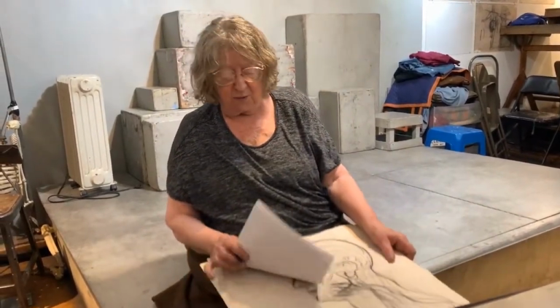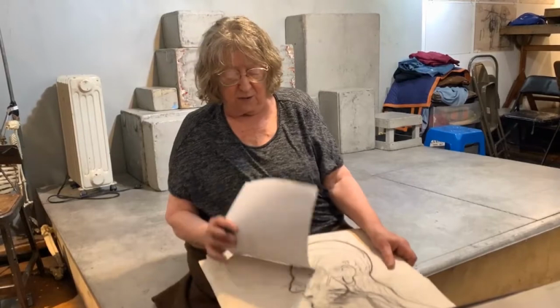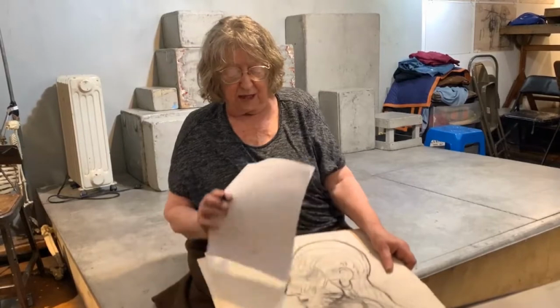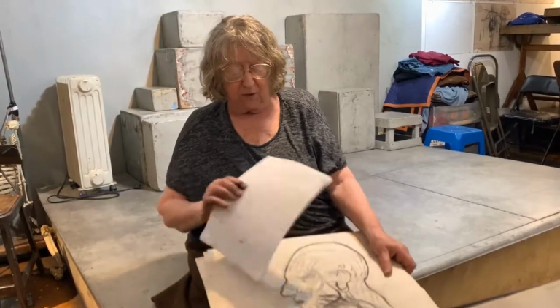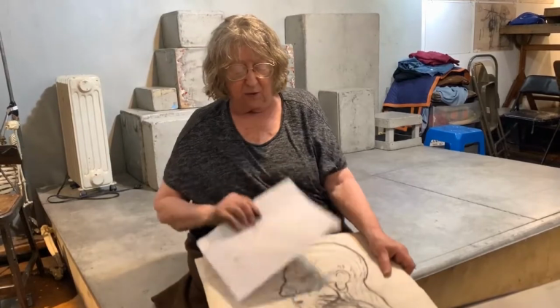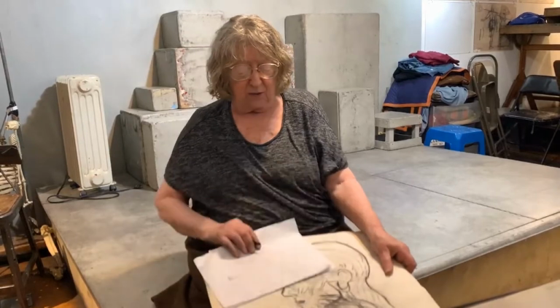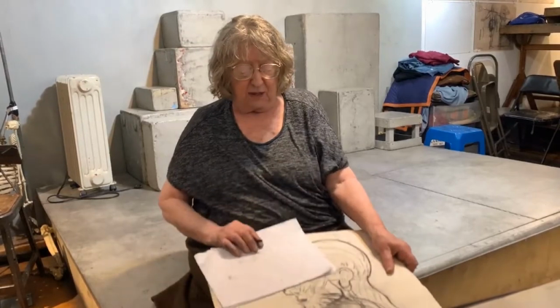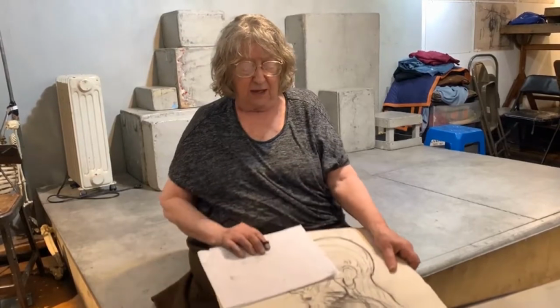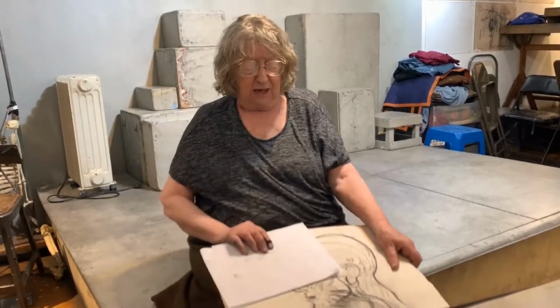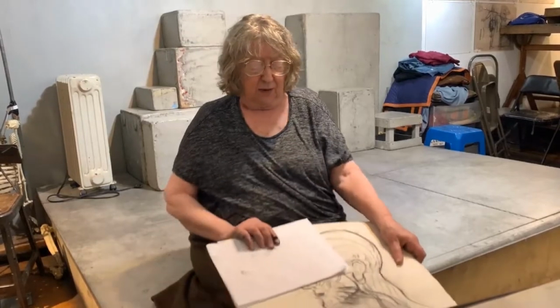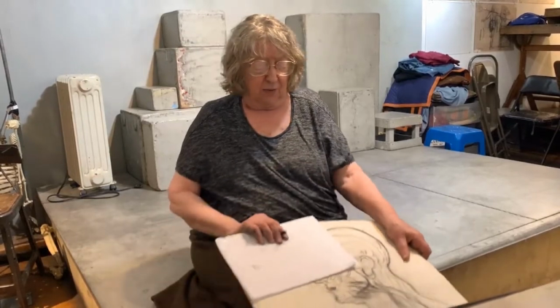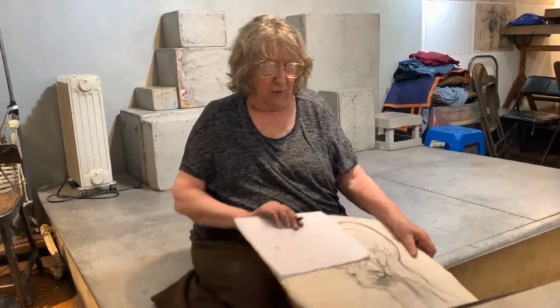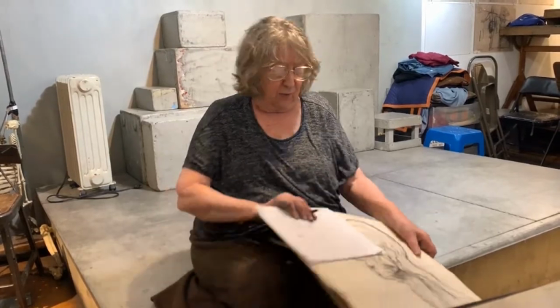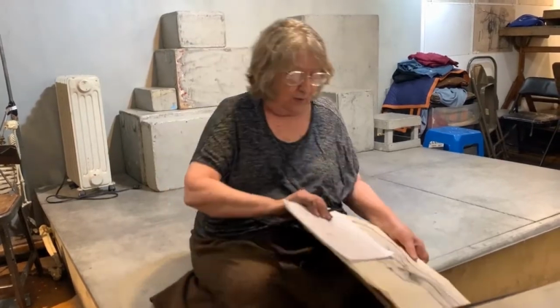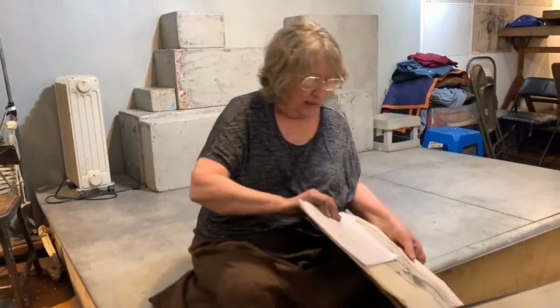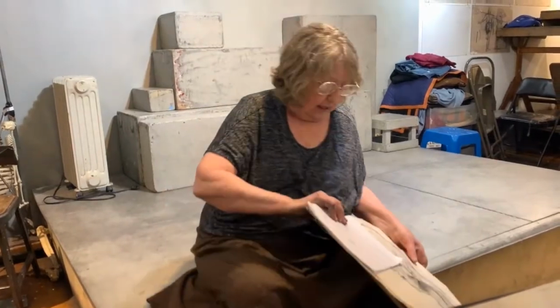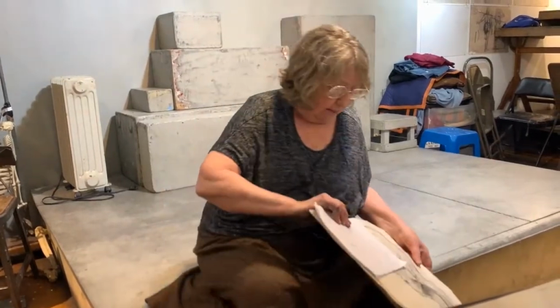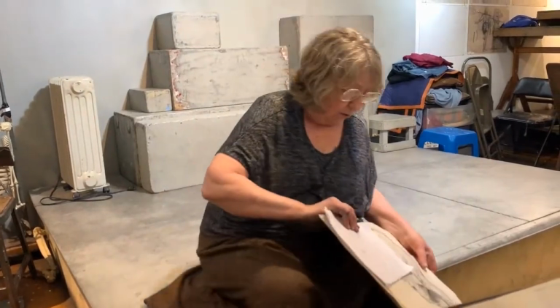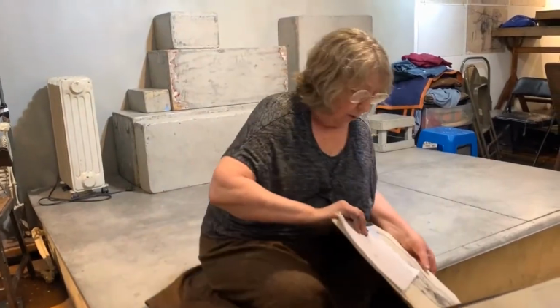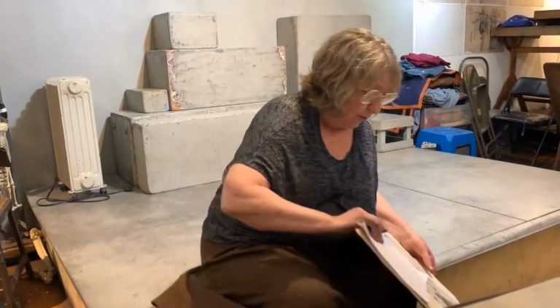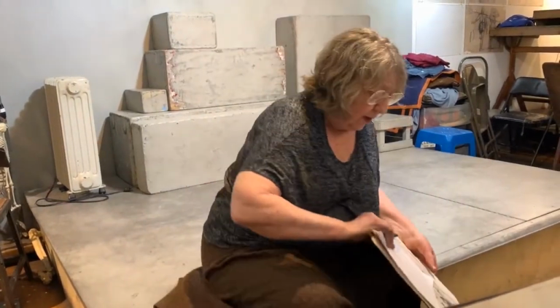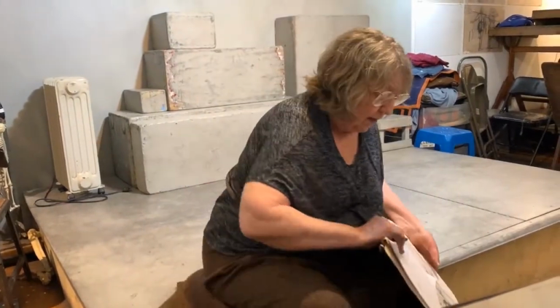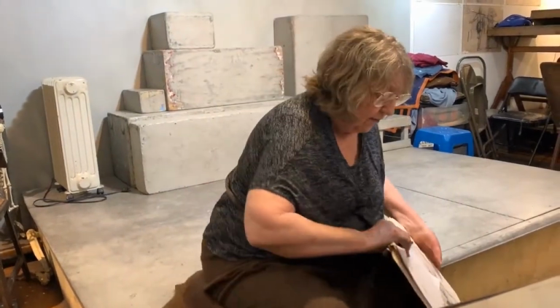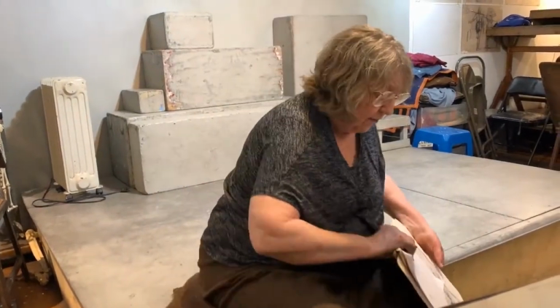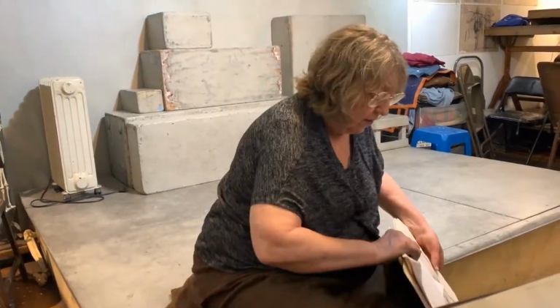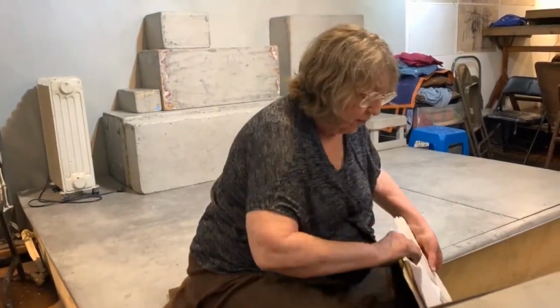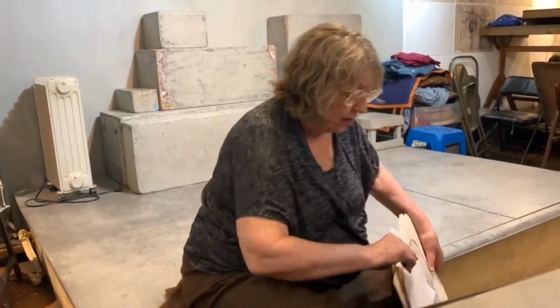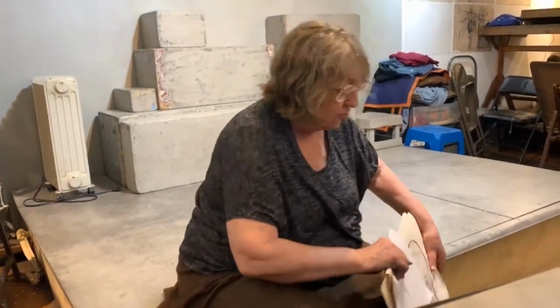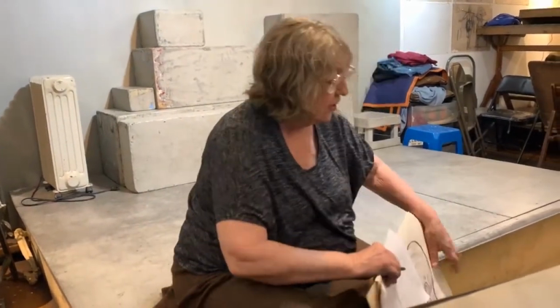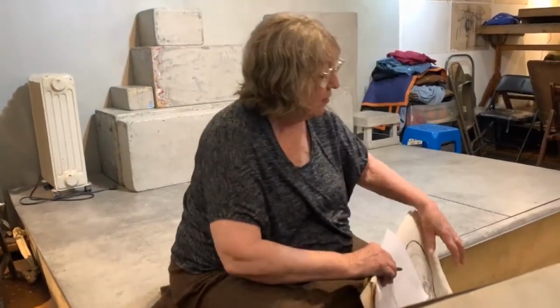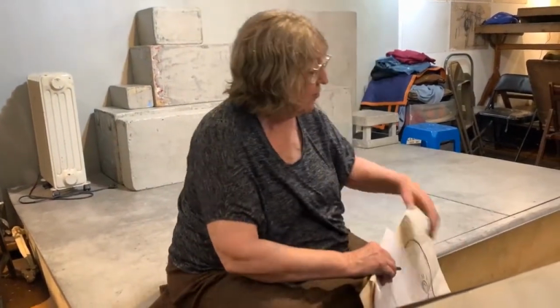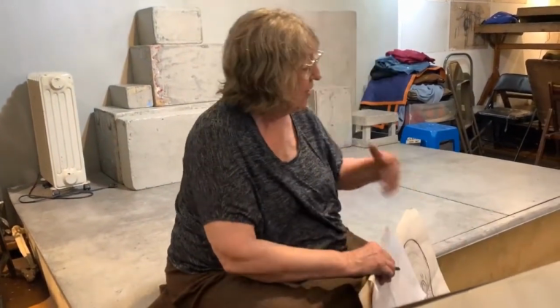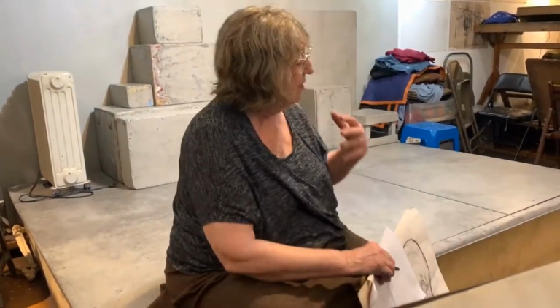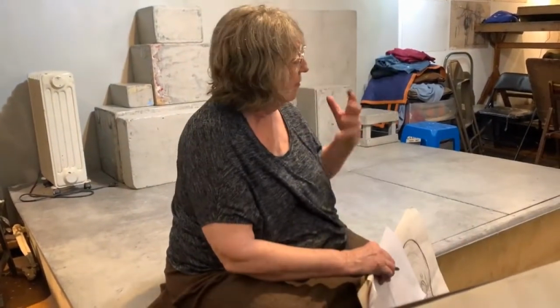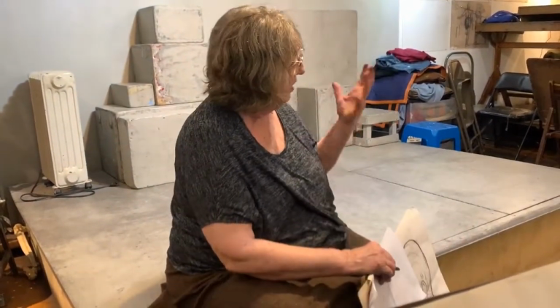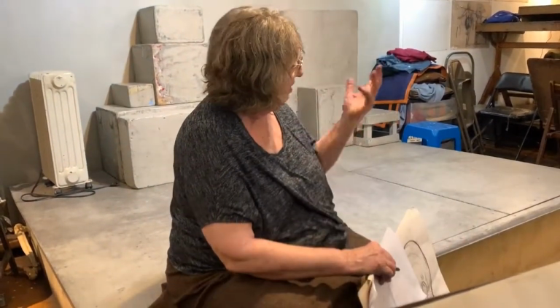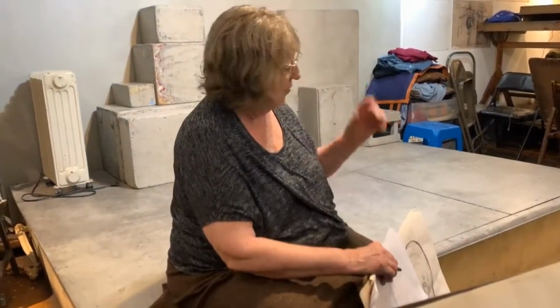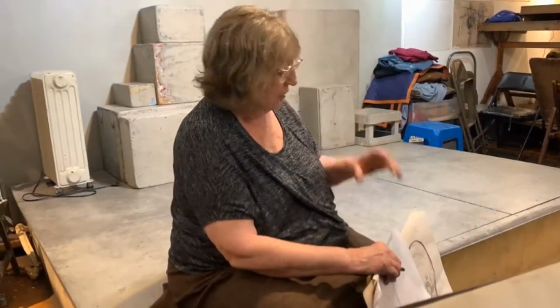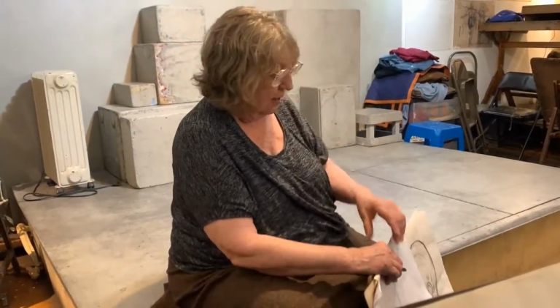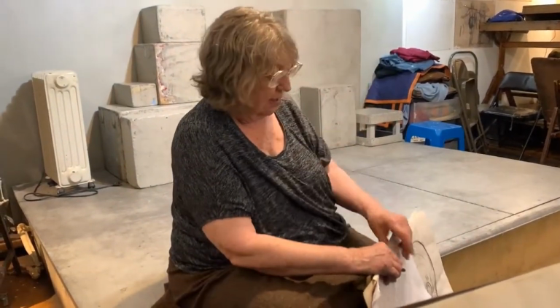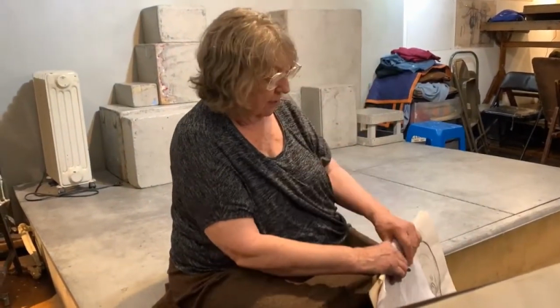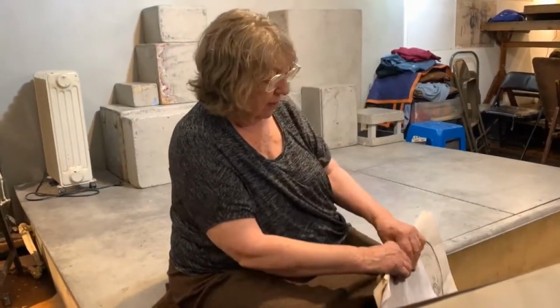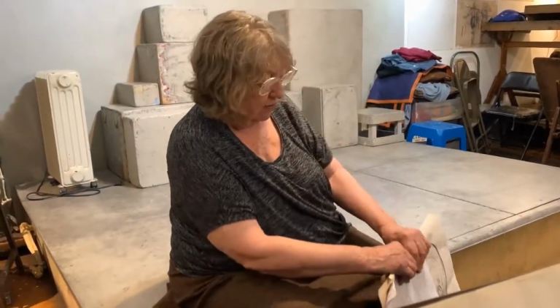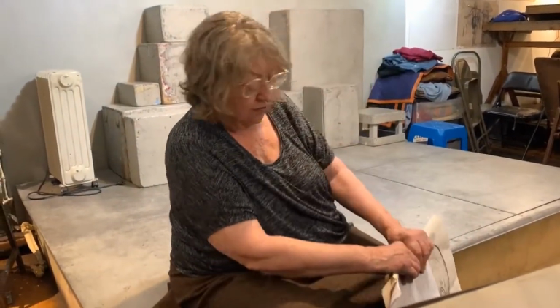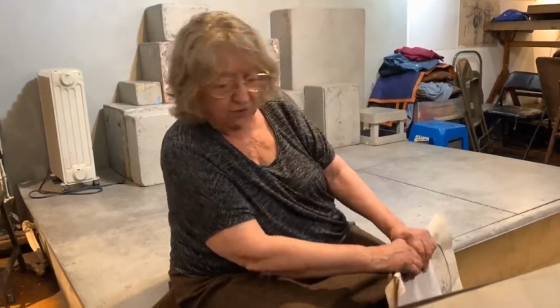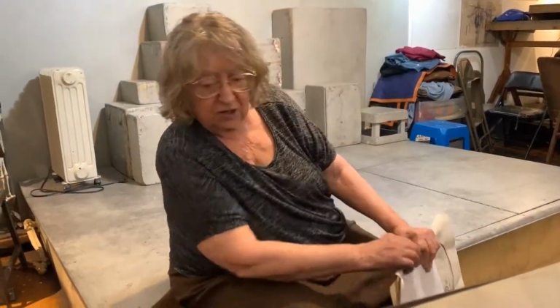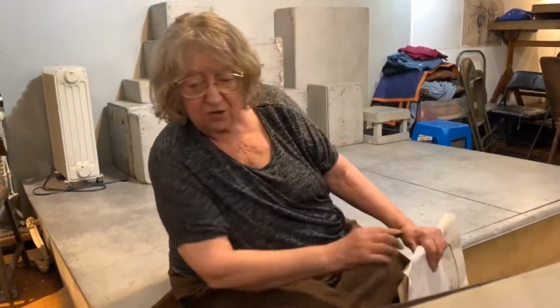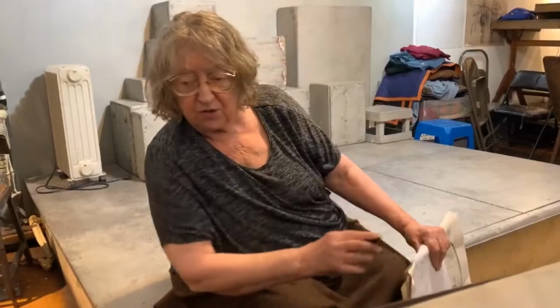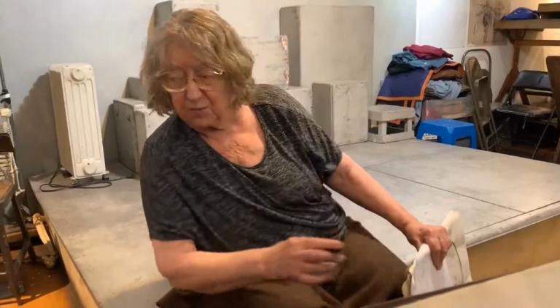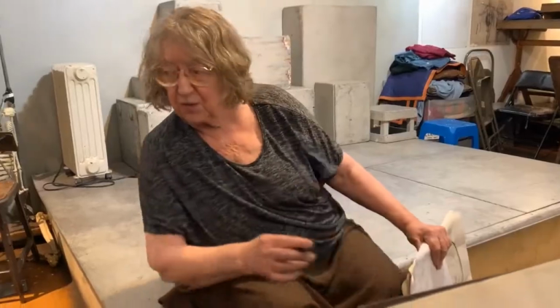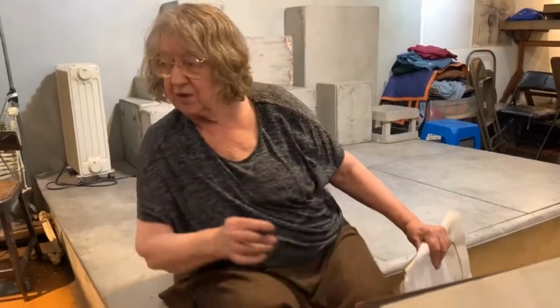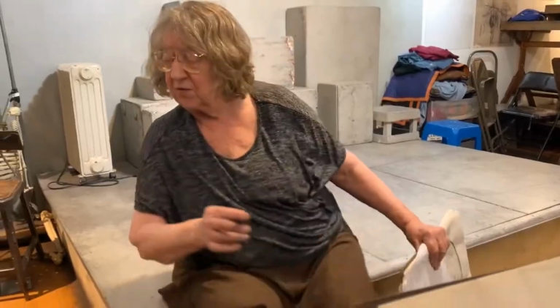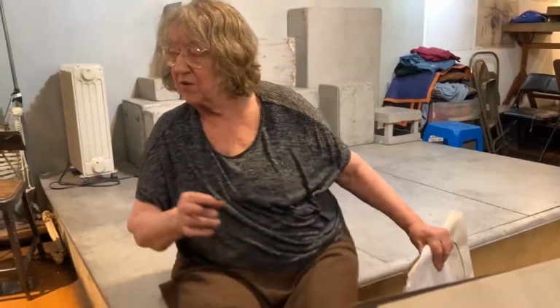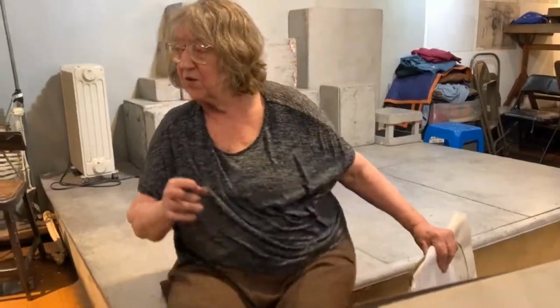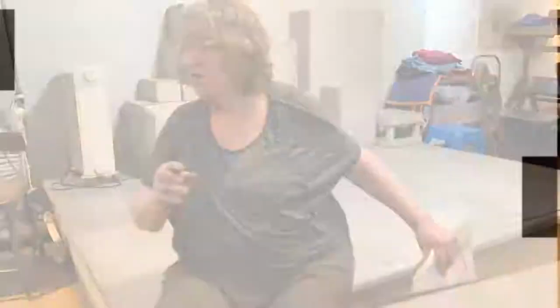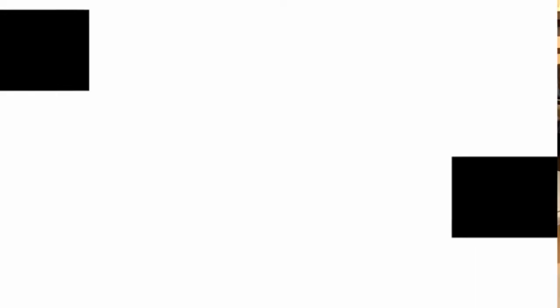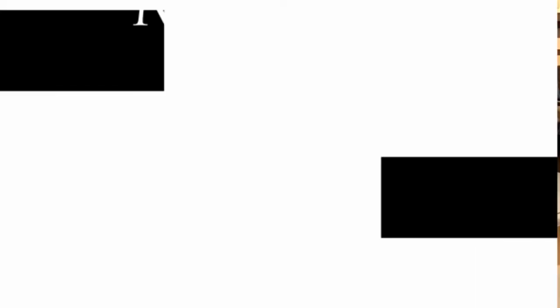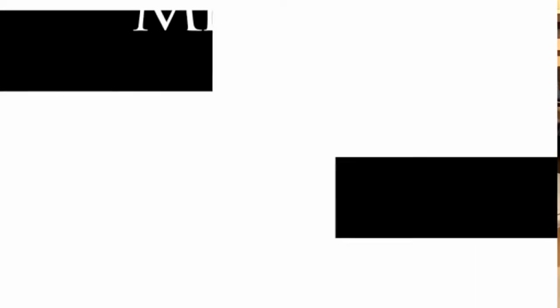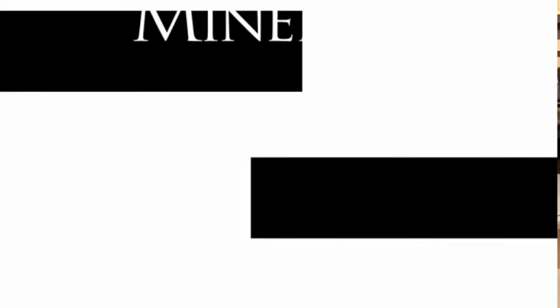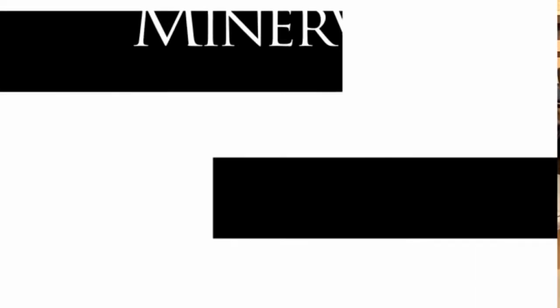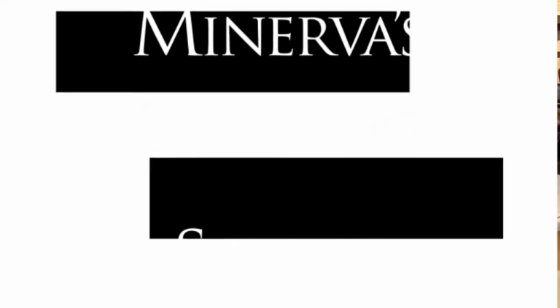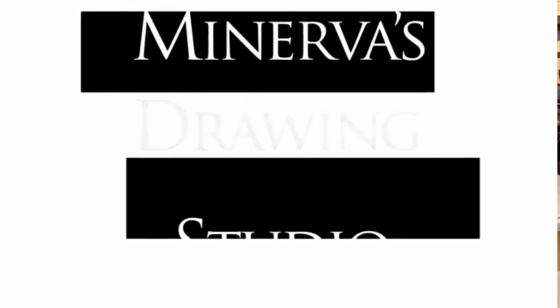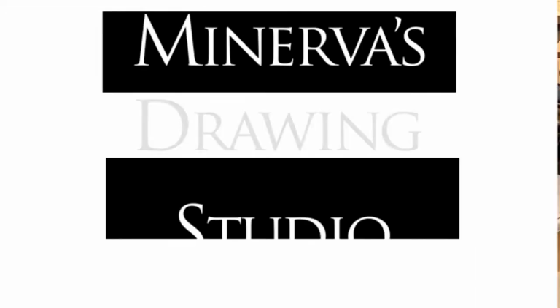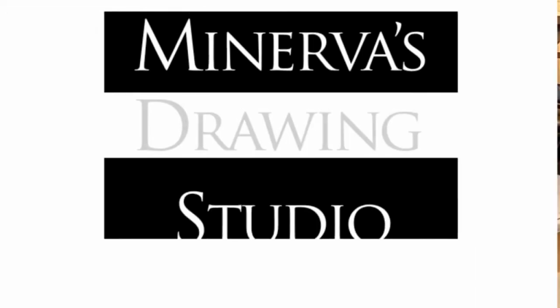And later on, when we keep going, we'll have Roger demonstrate some of the muscle structures and bony structures in the neck.